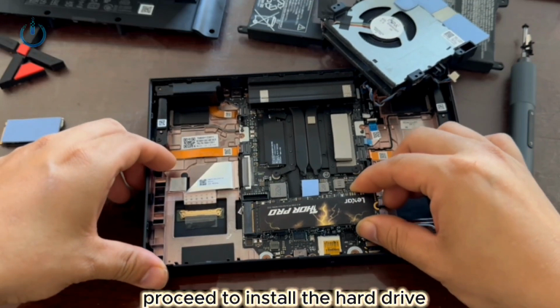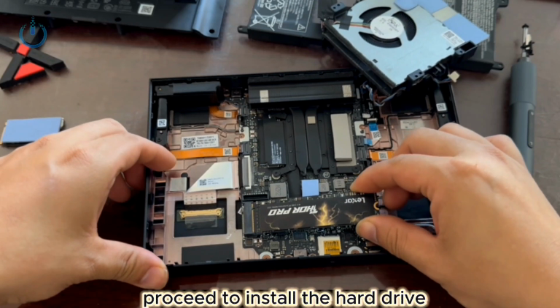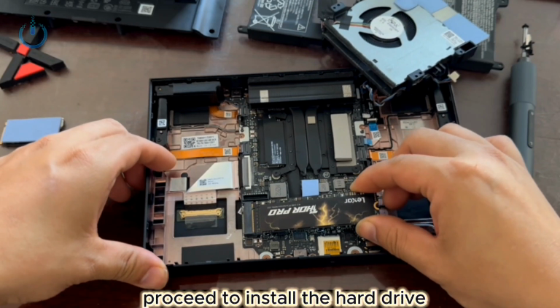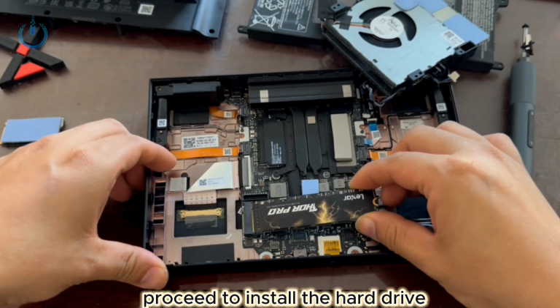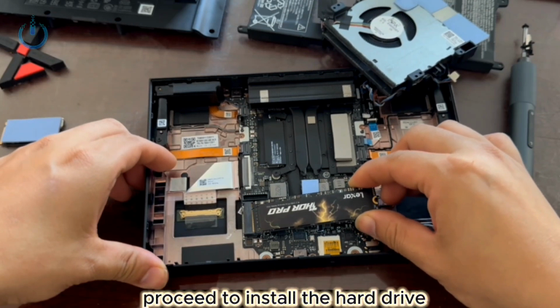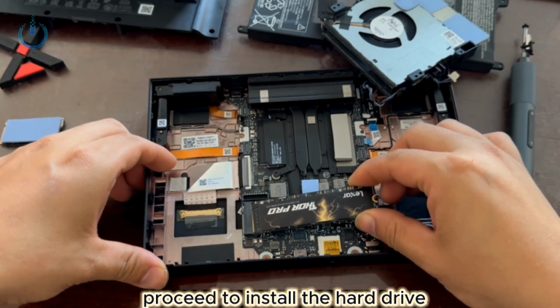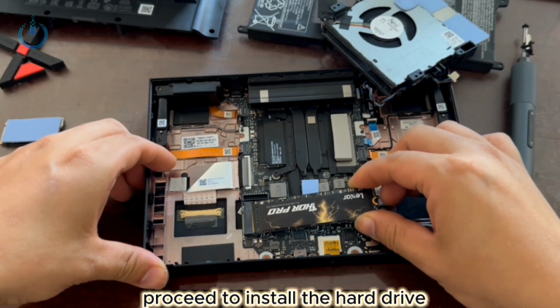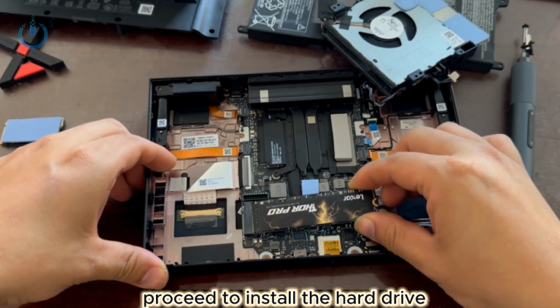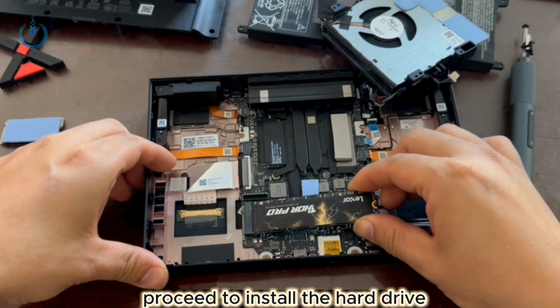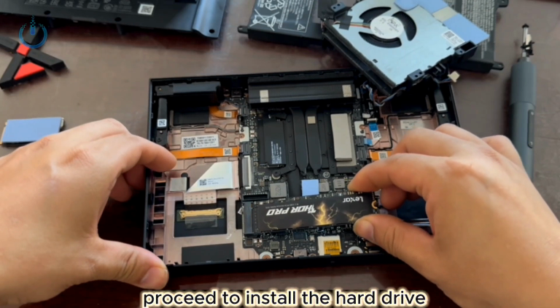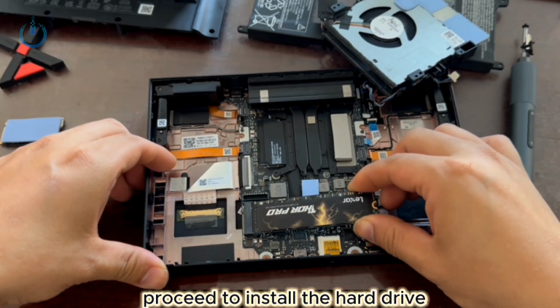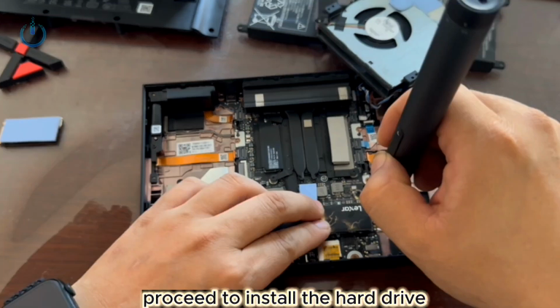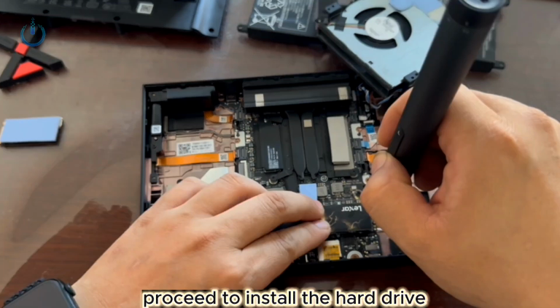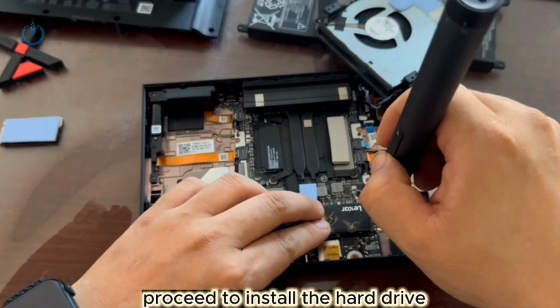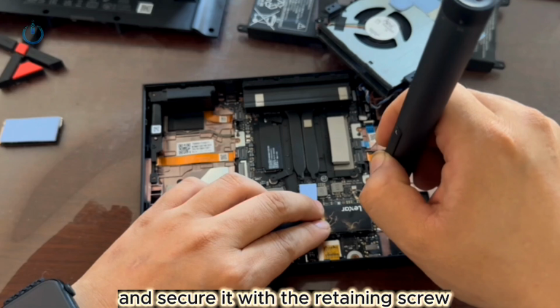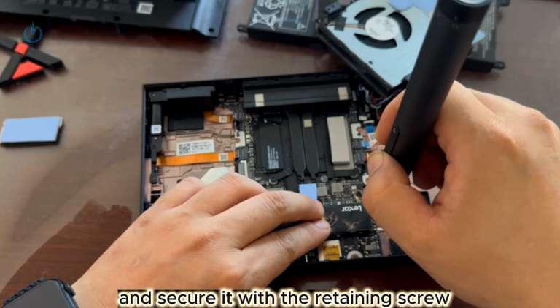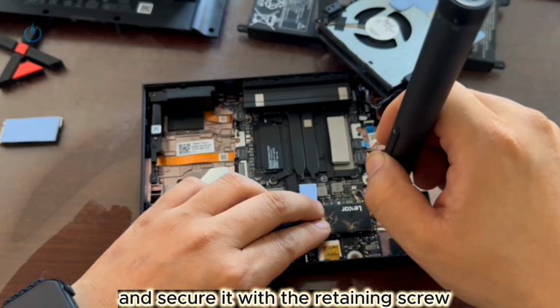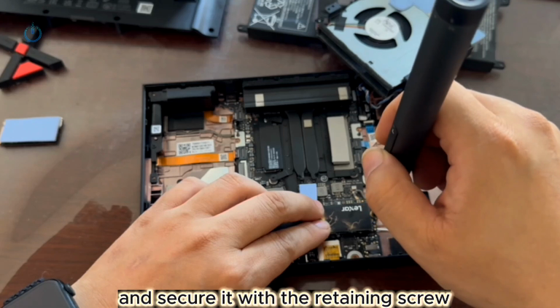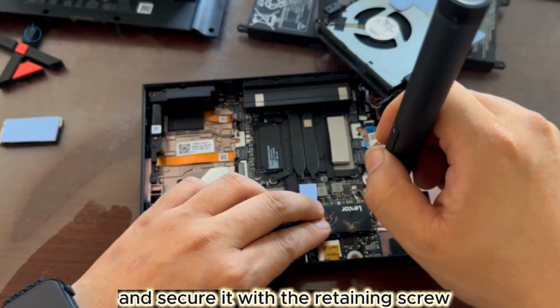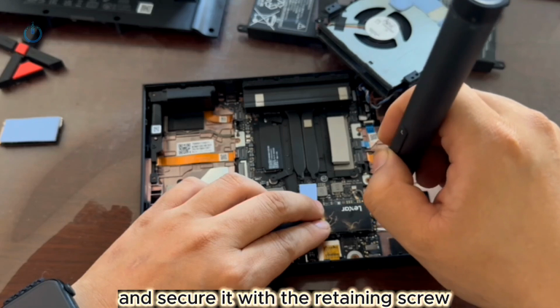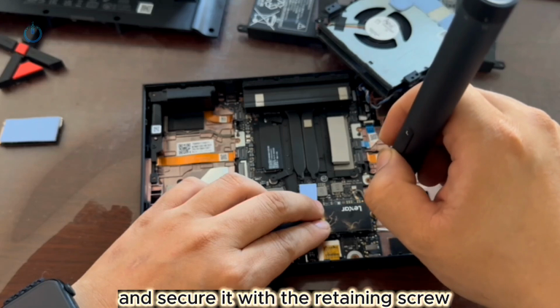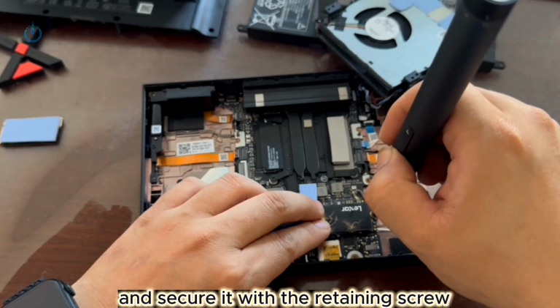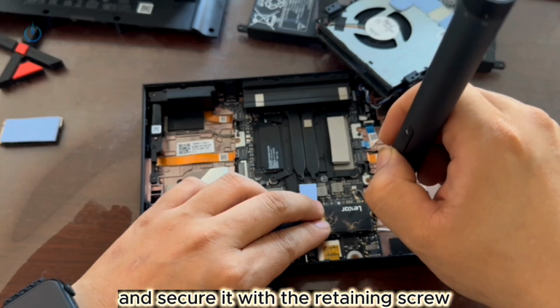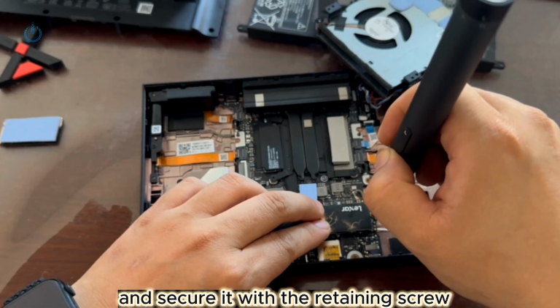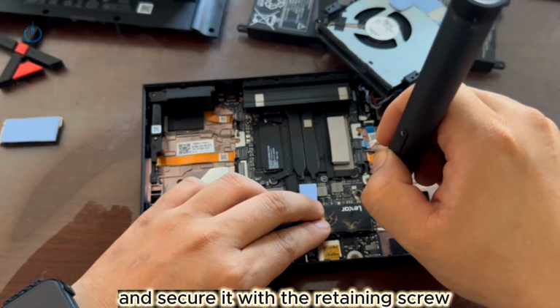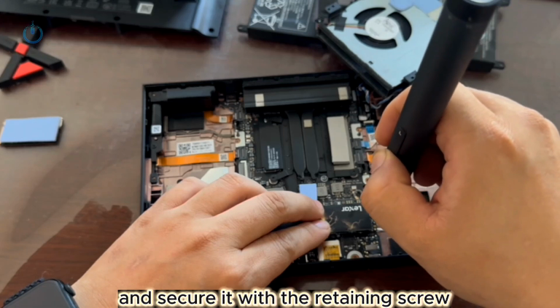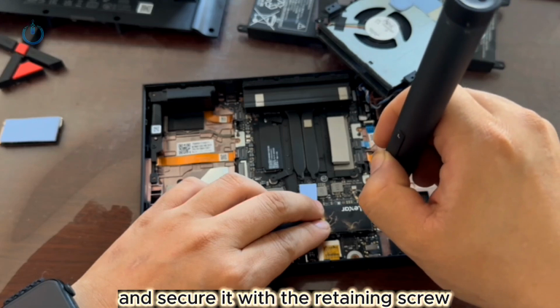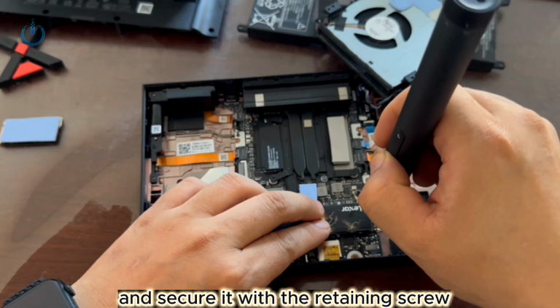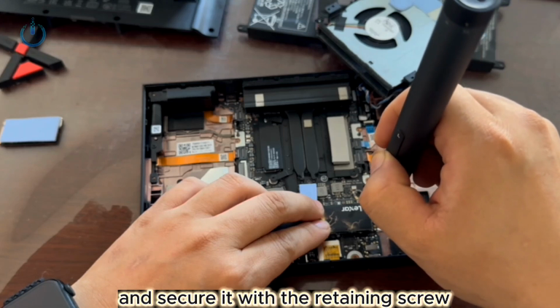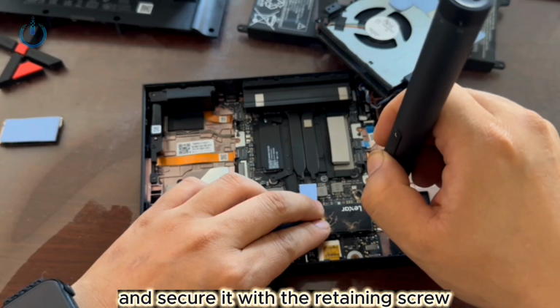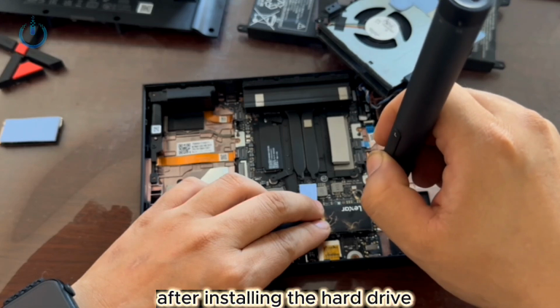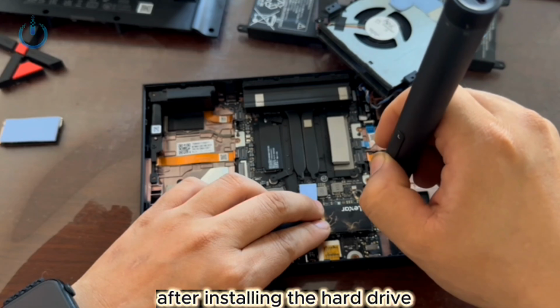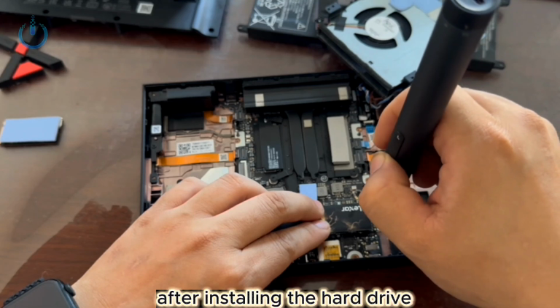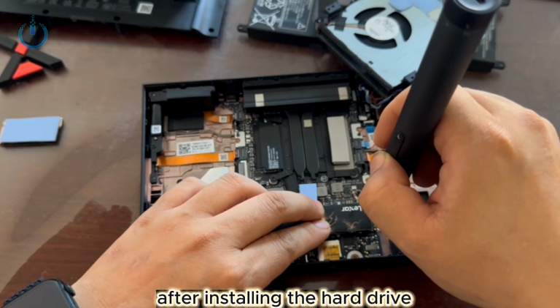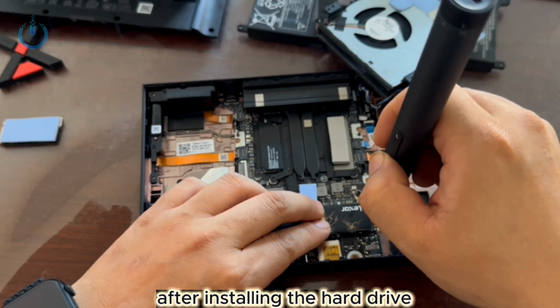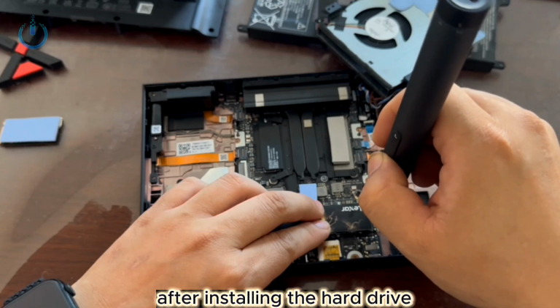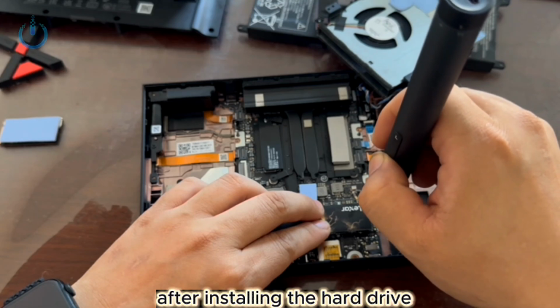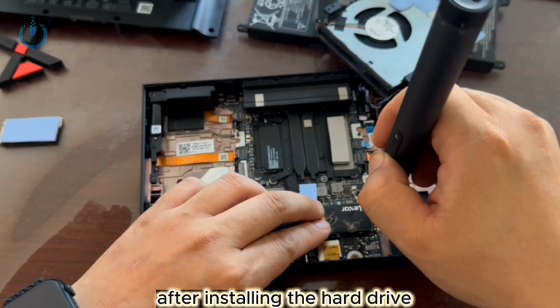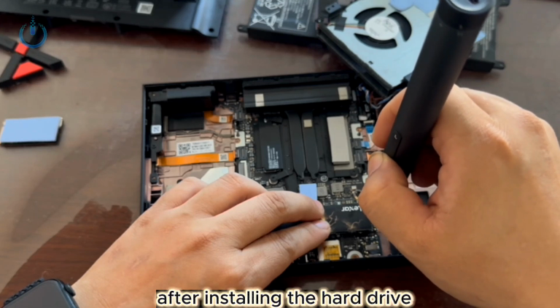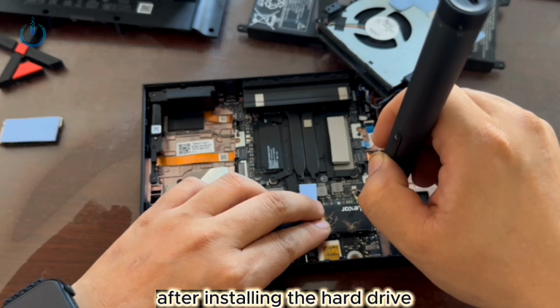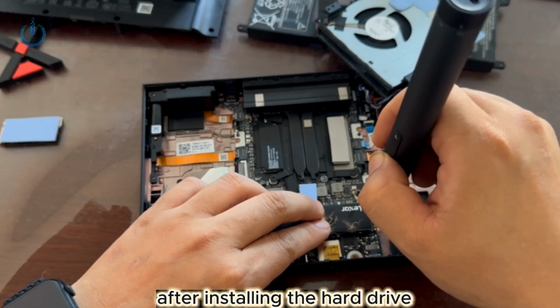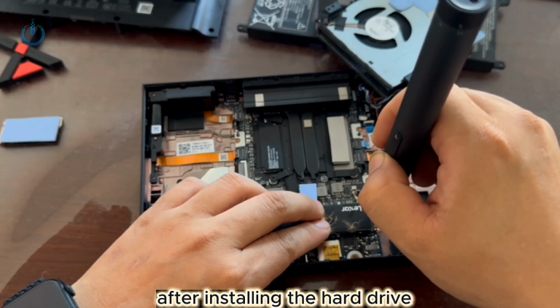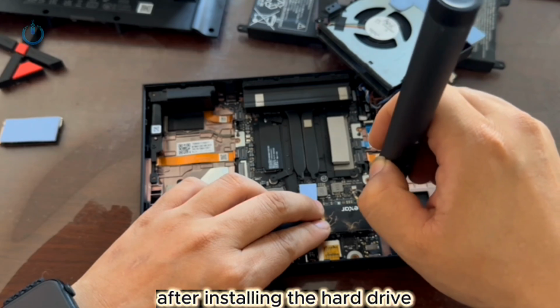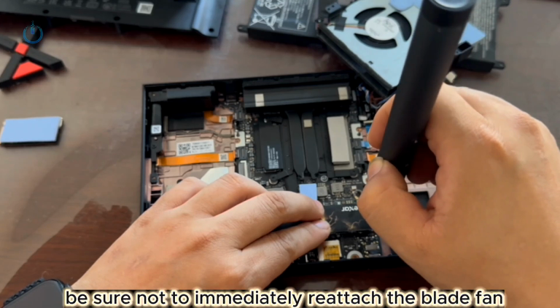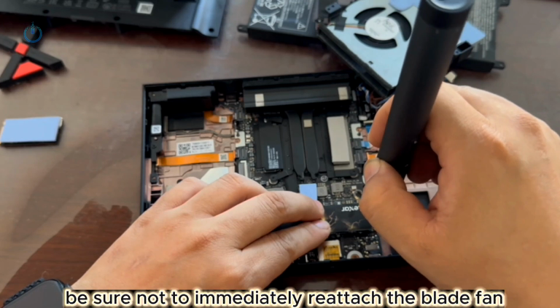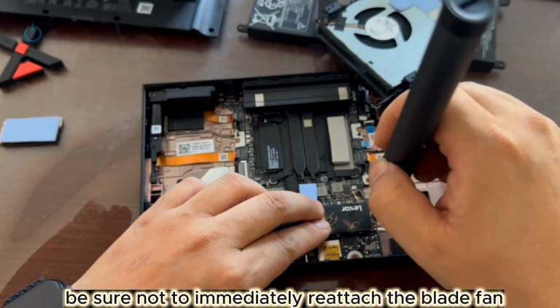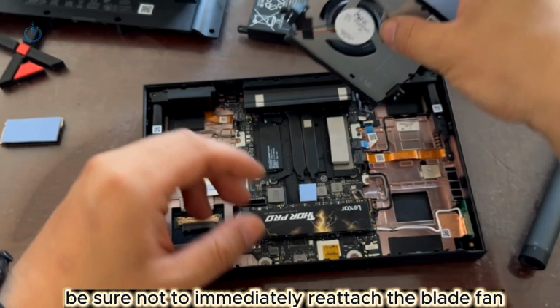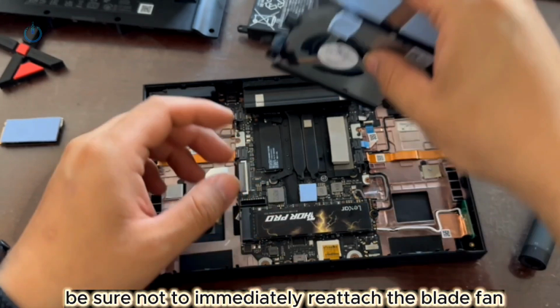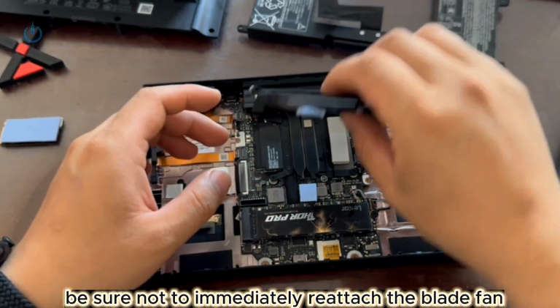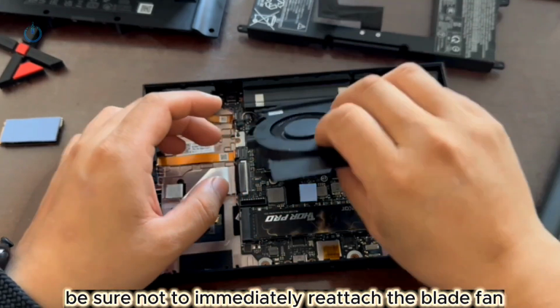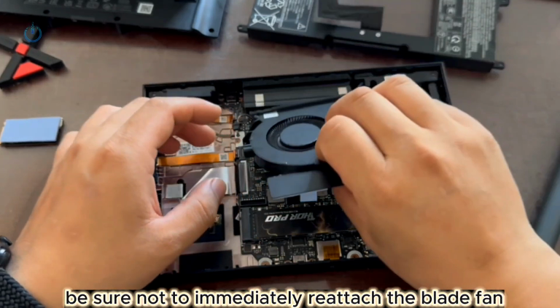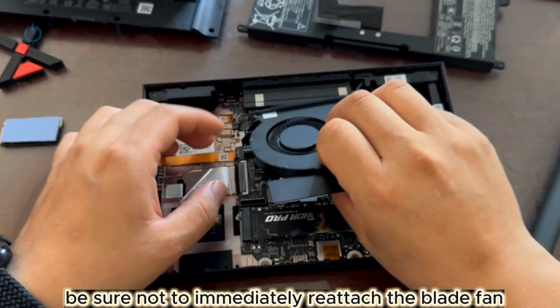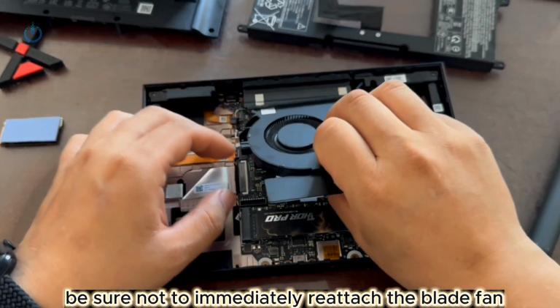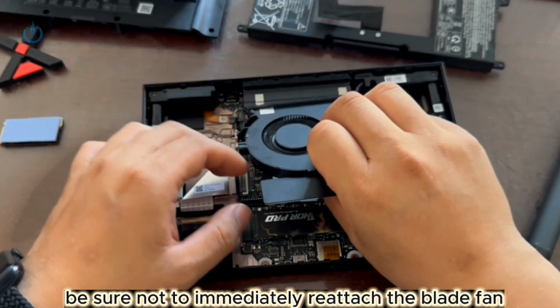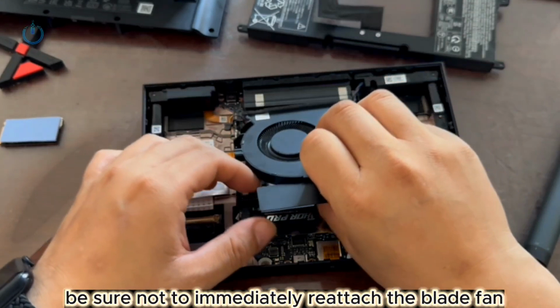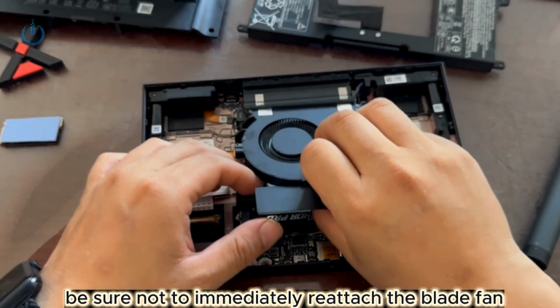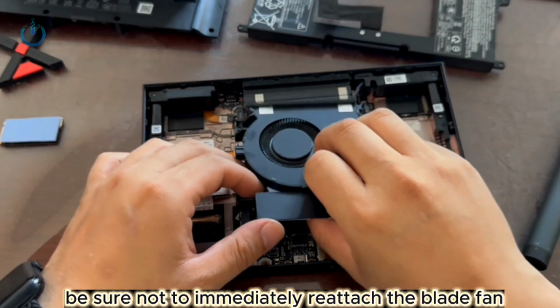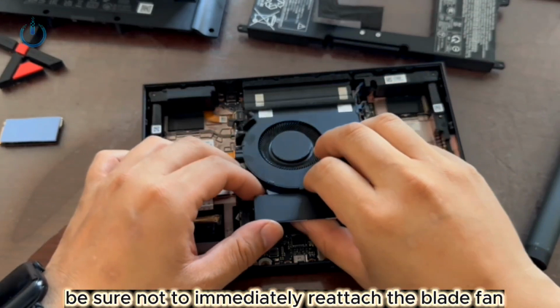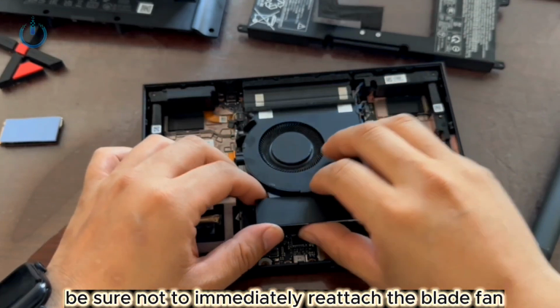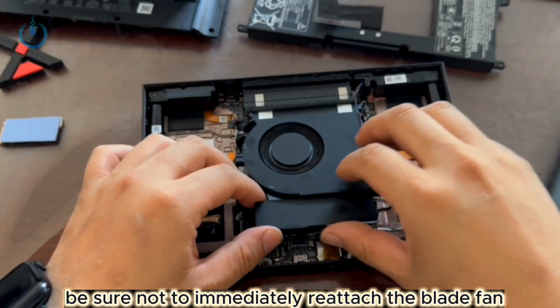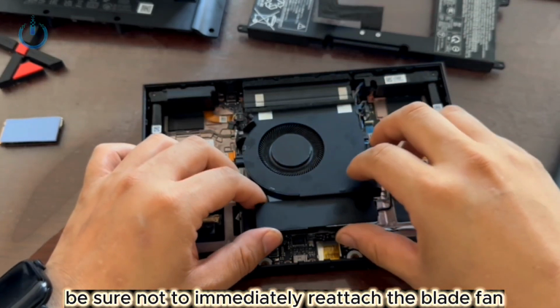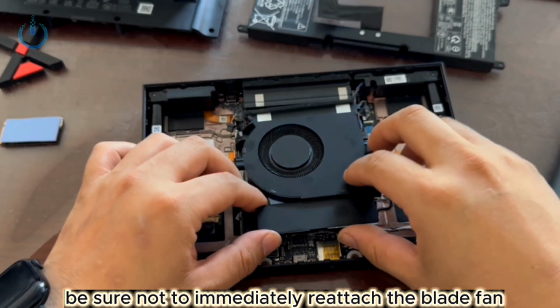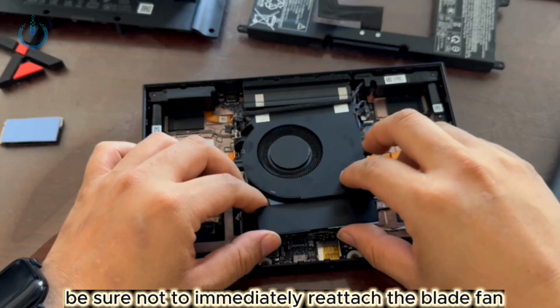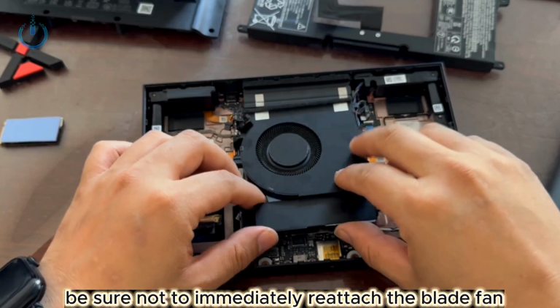Proceed to install the hard drive and secure it with the retaining screw. After installing the hard drive, be sure not to immediately reattach the blade fan.